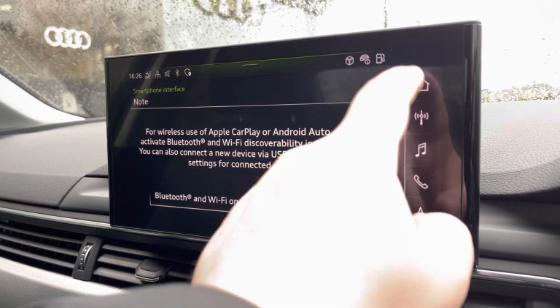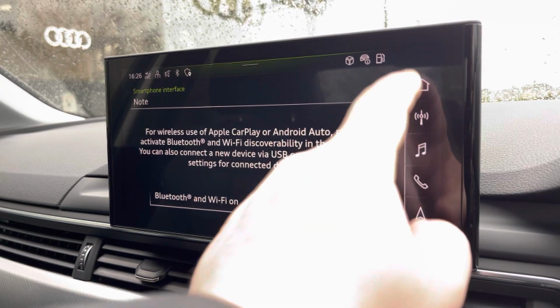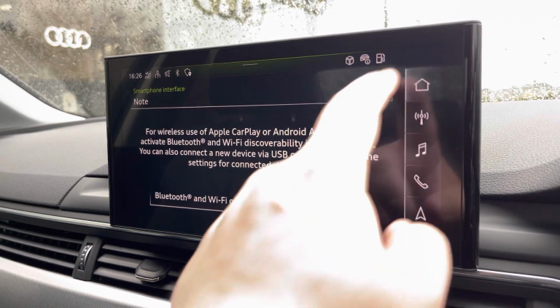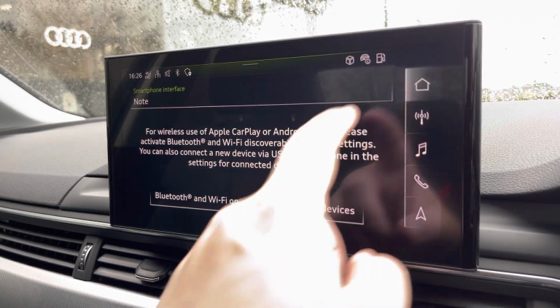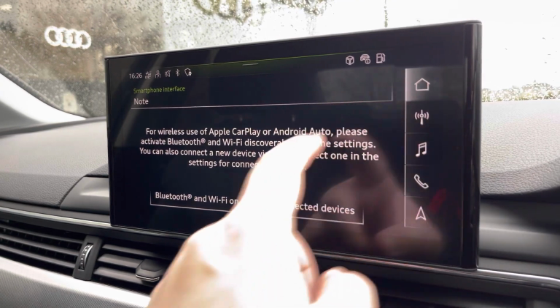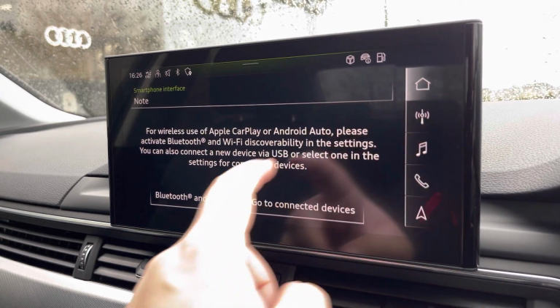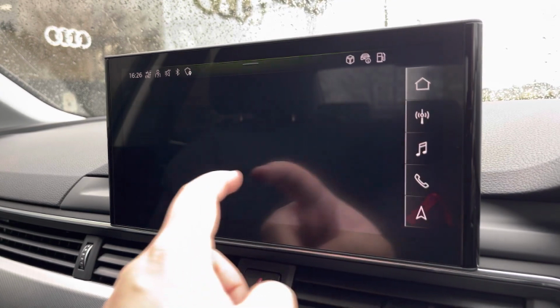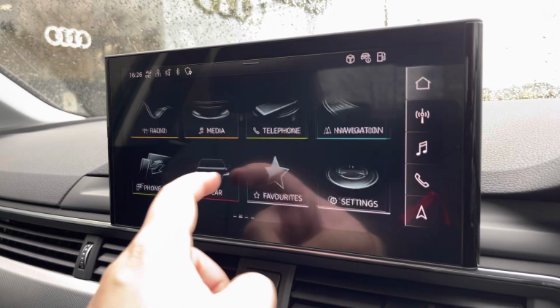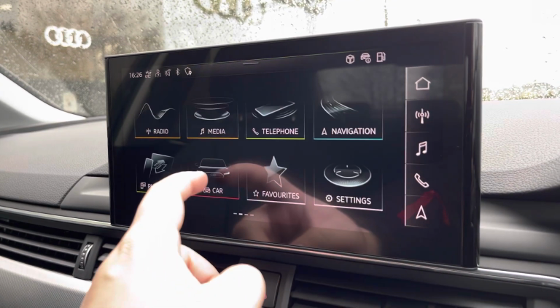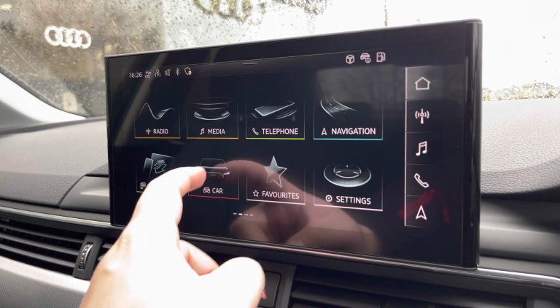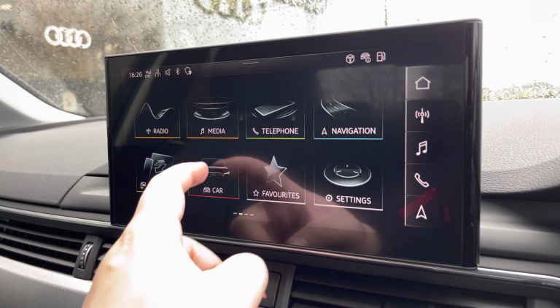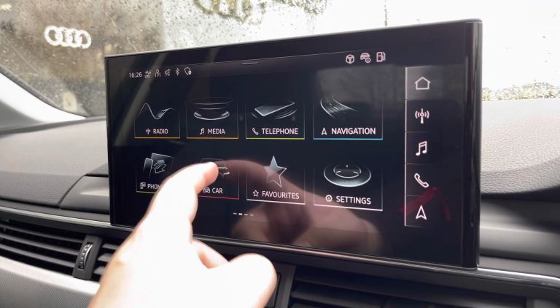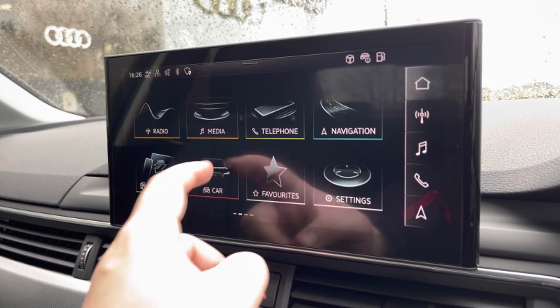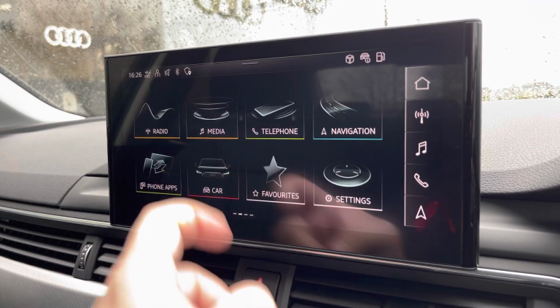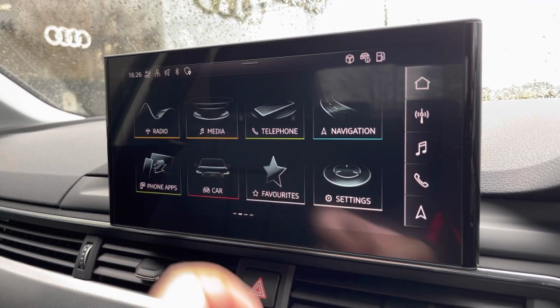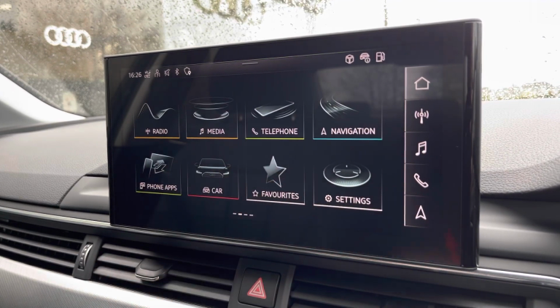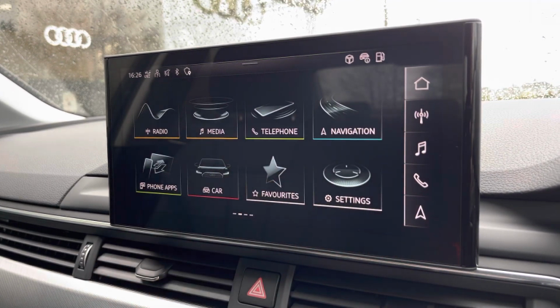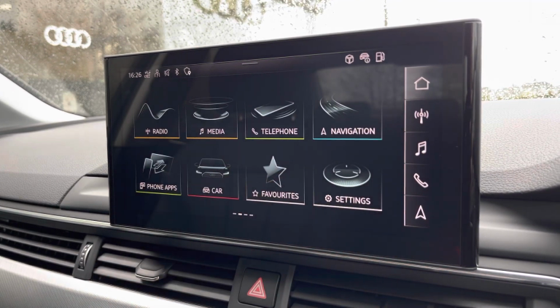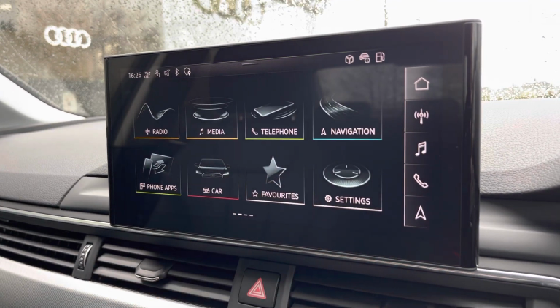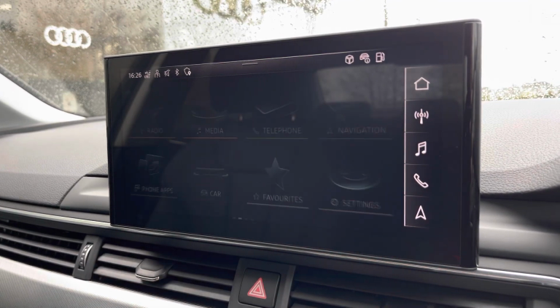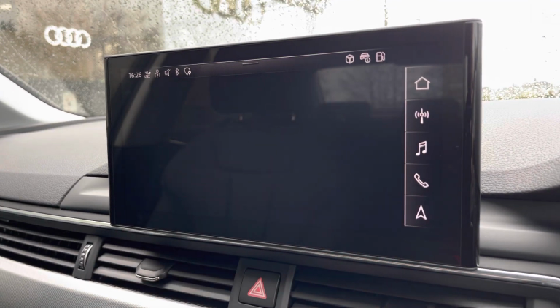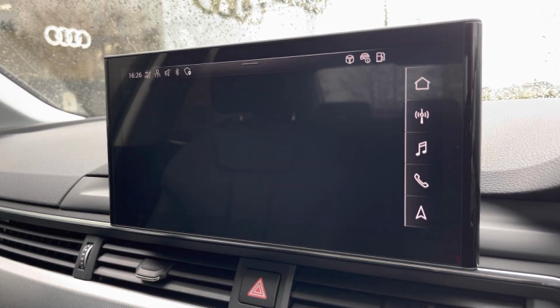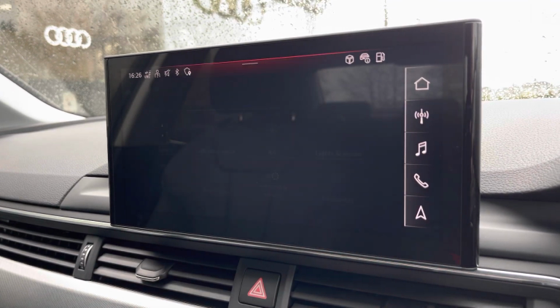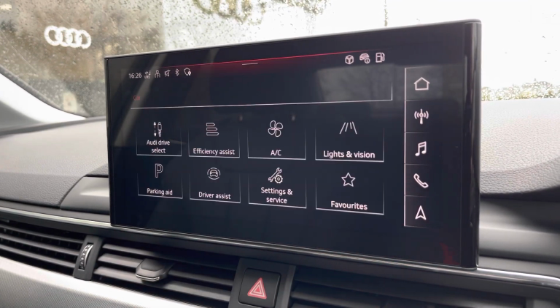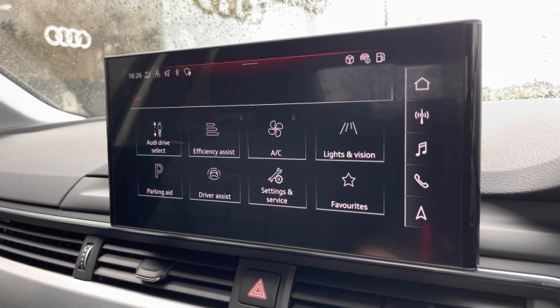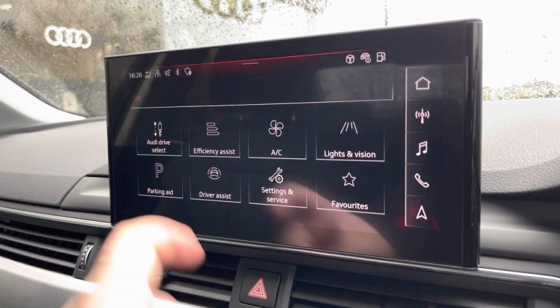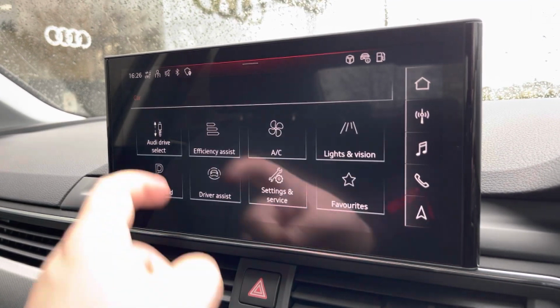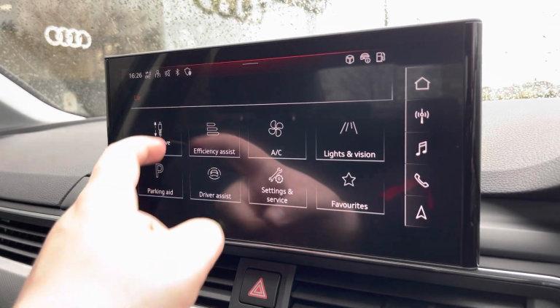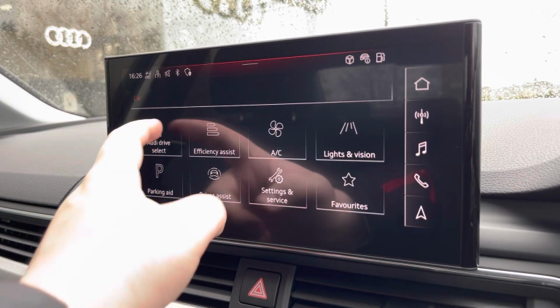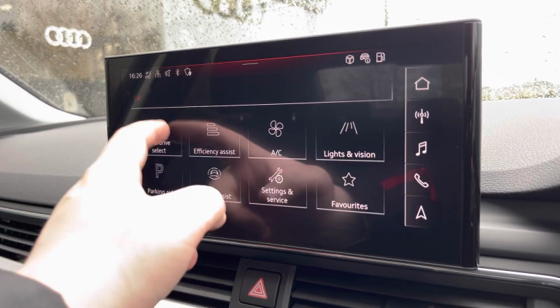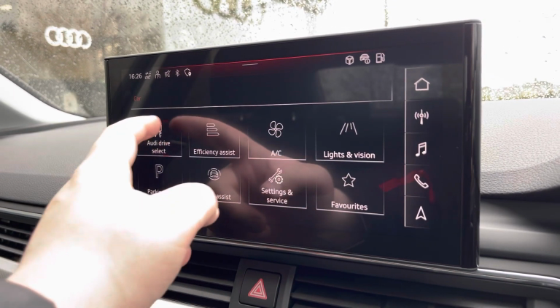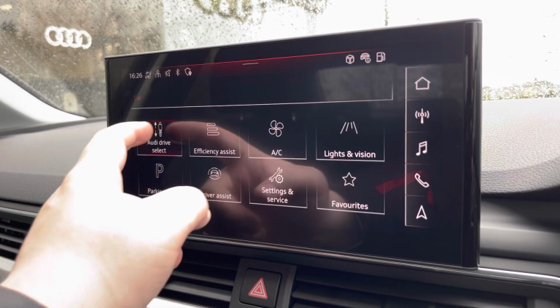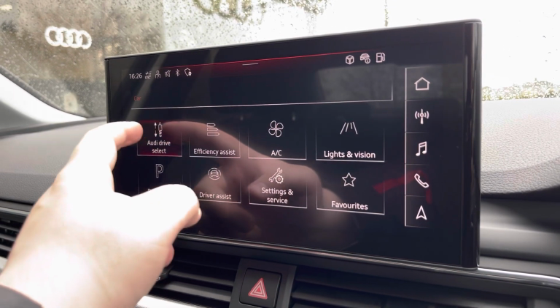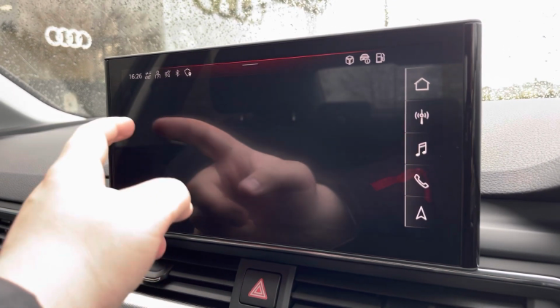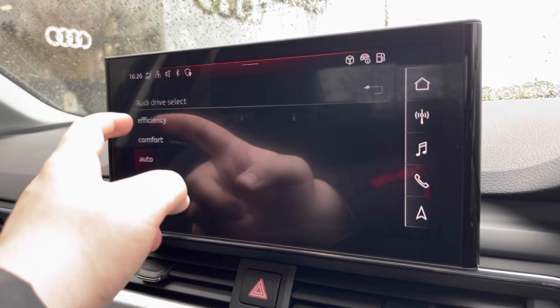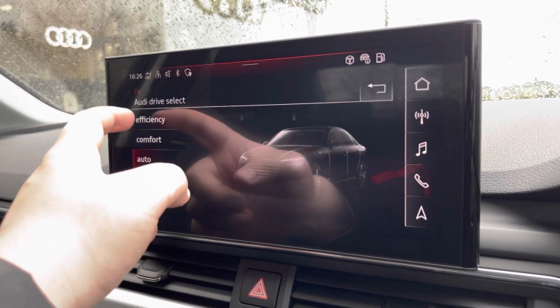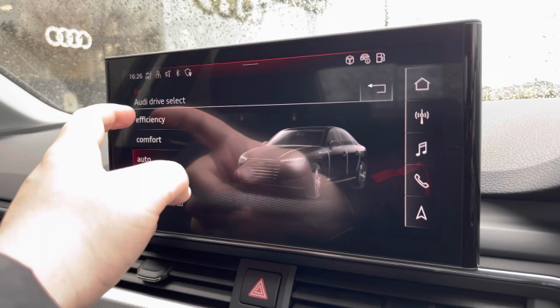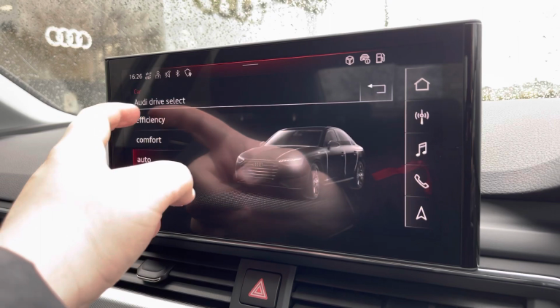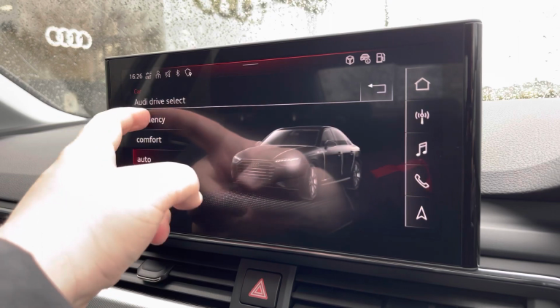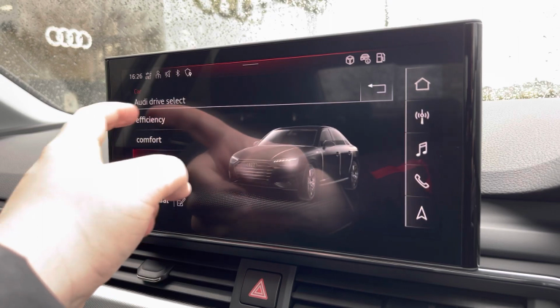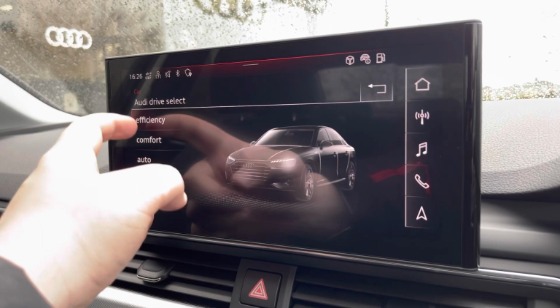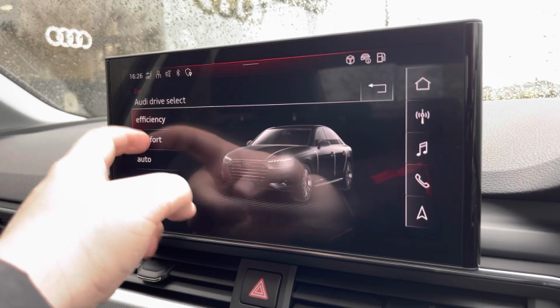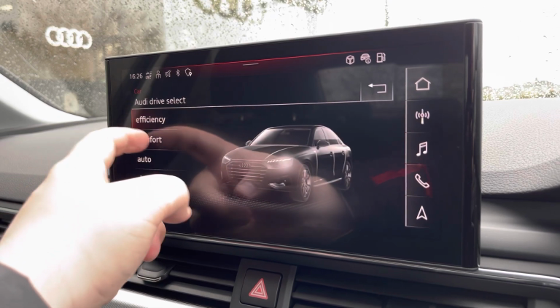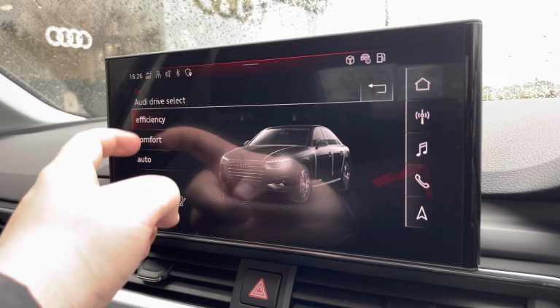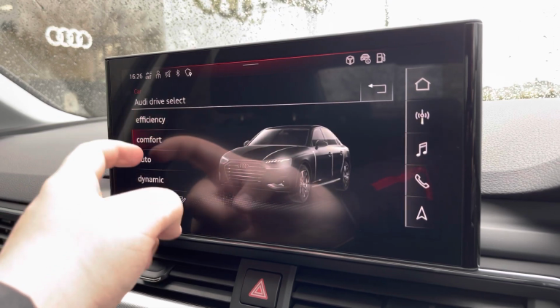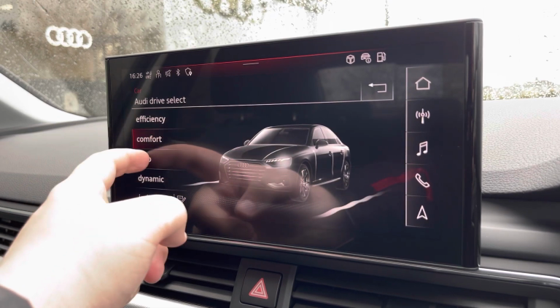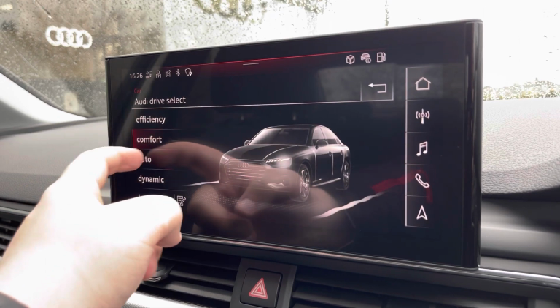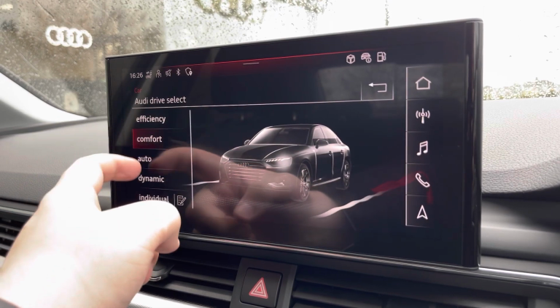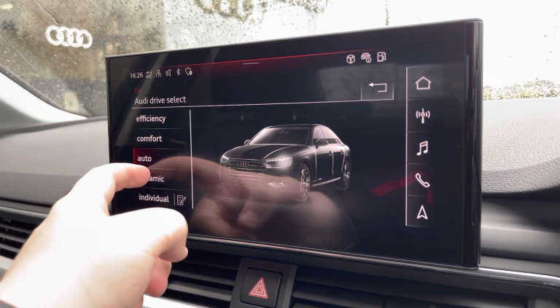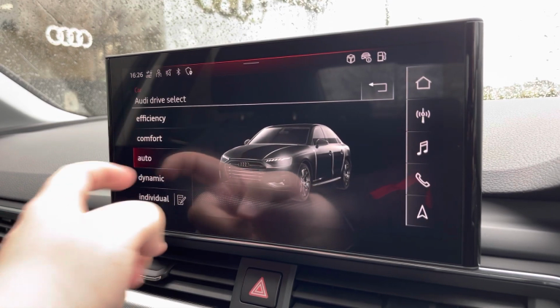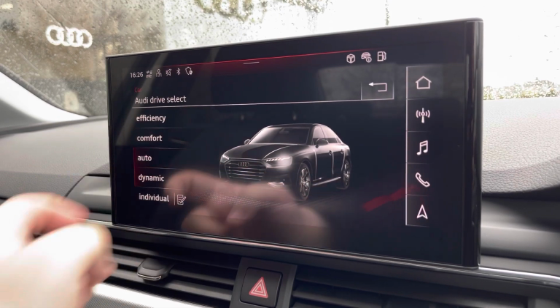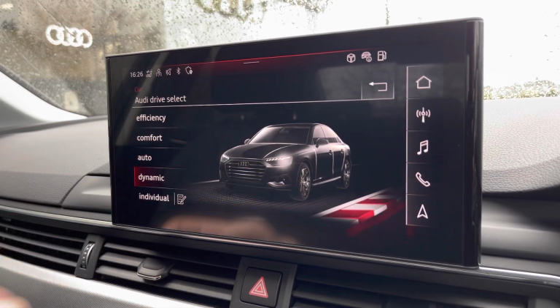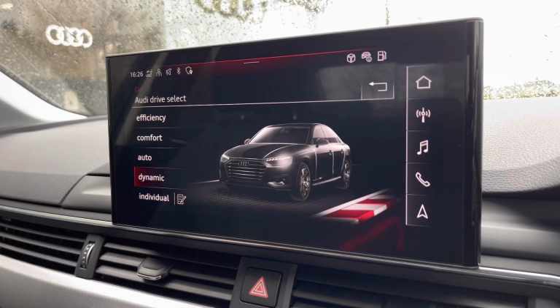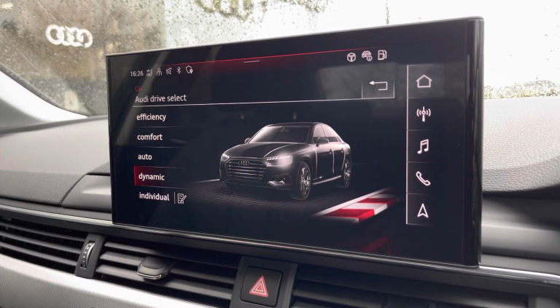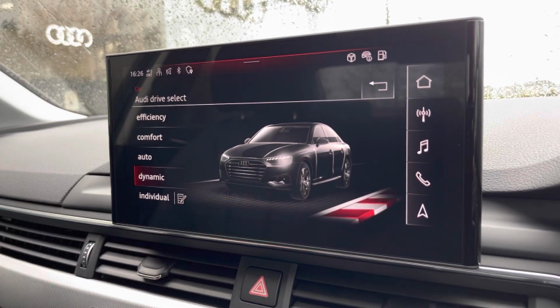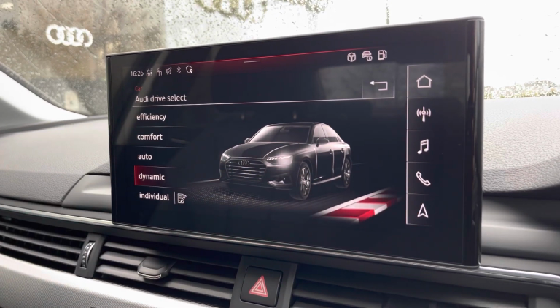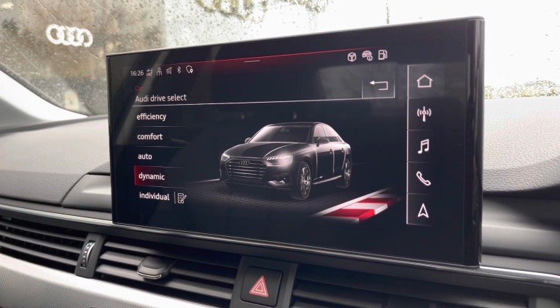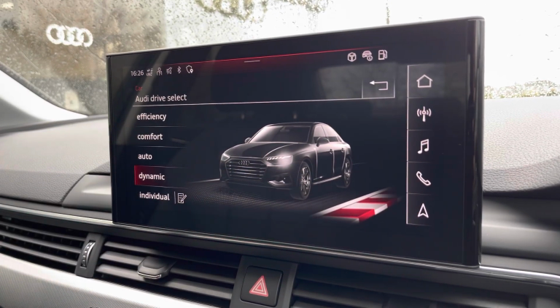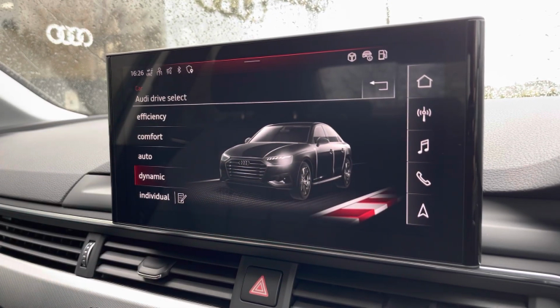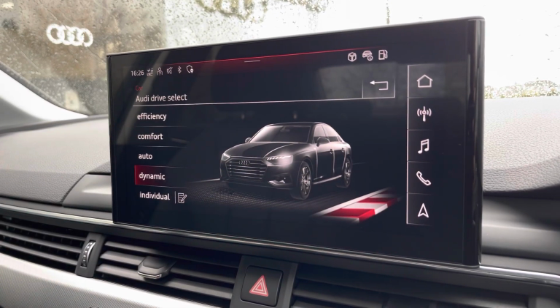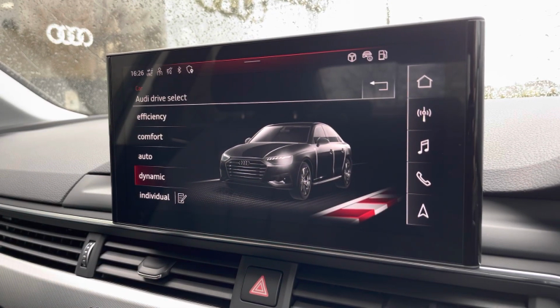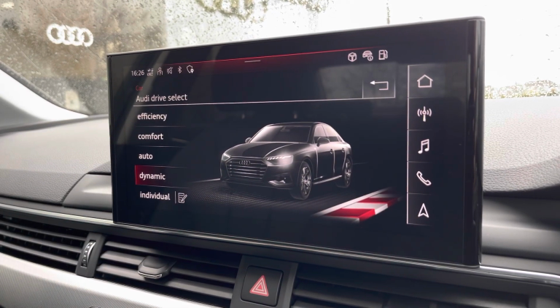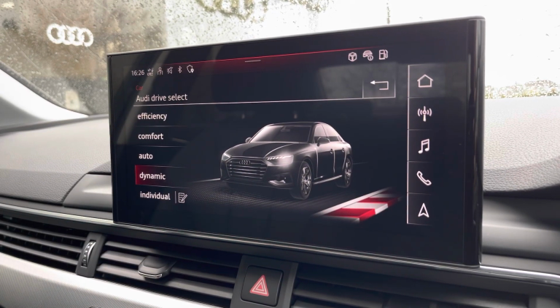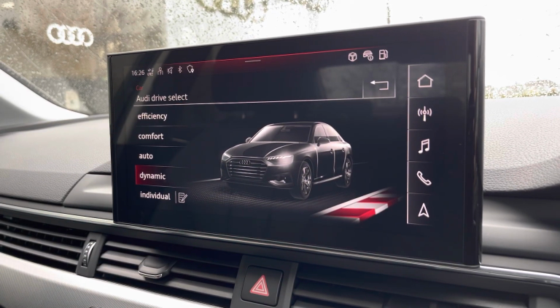Another great feature on this vehicle is Audi Drive Select, where you can choose your preferred driving mode for any journey, between efficiency, comfort, auto, or dynamic.